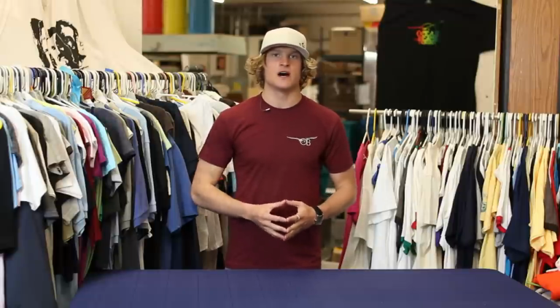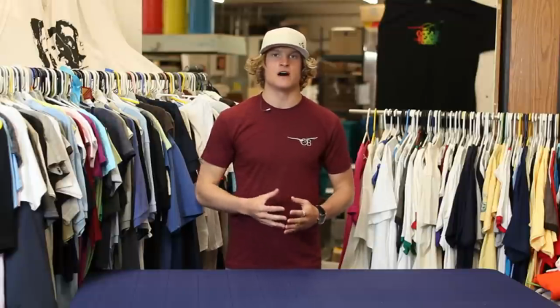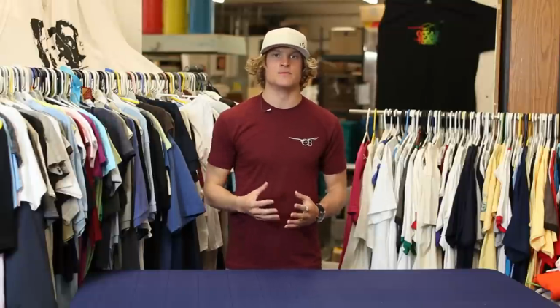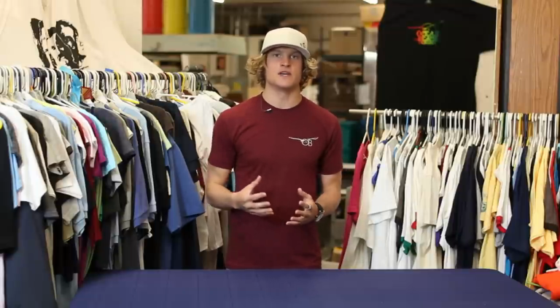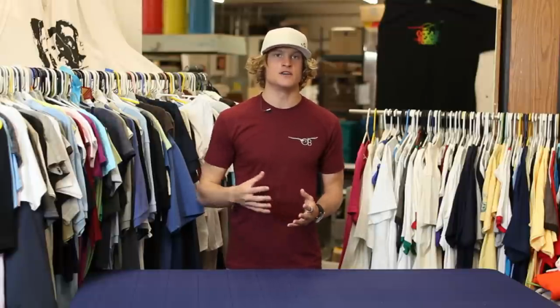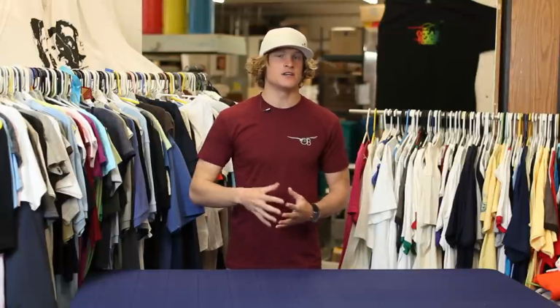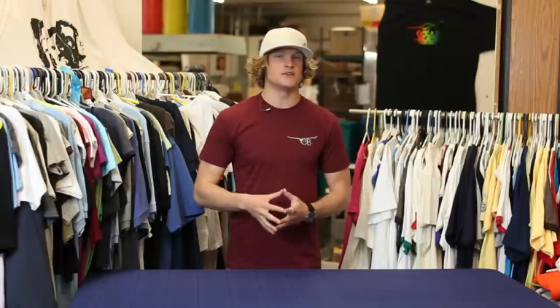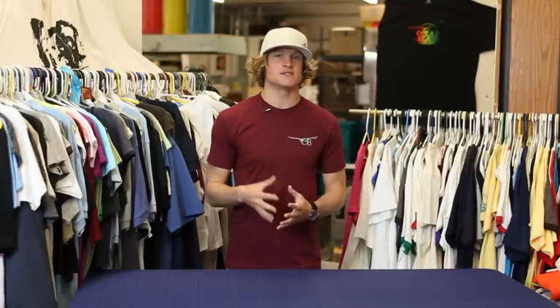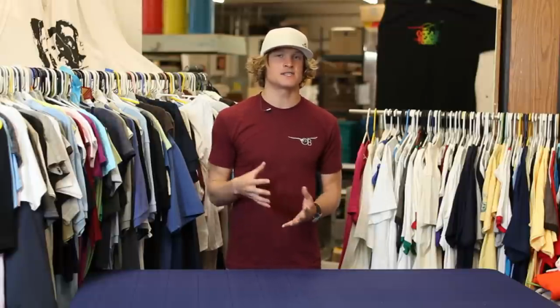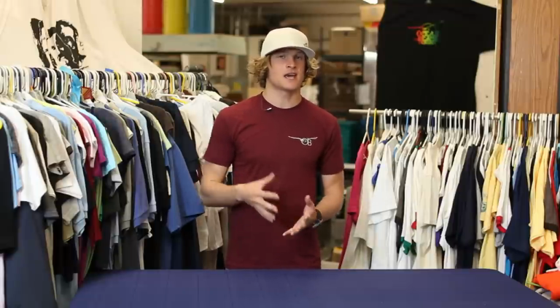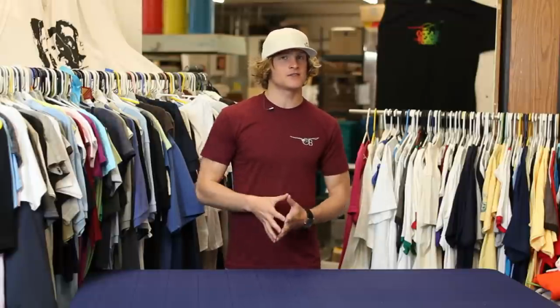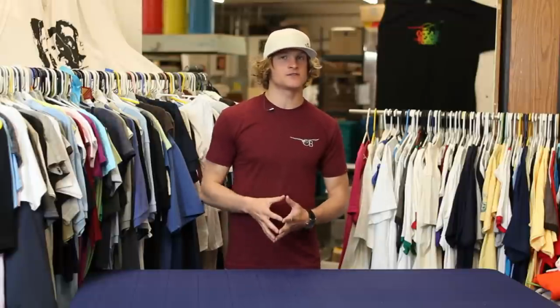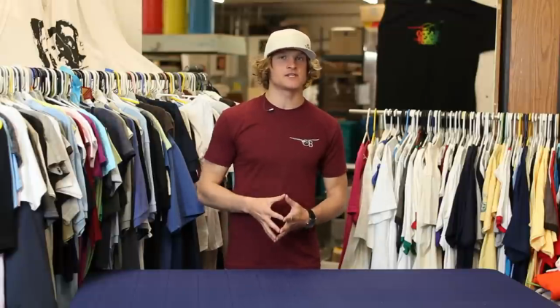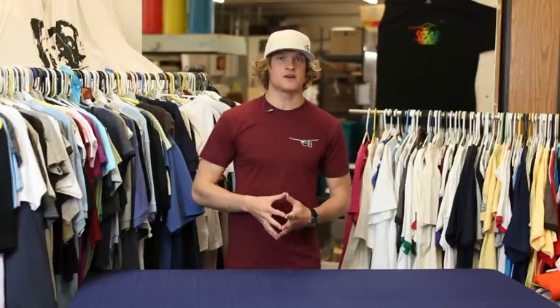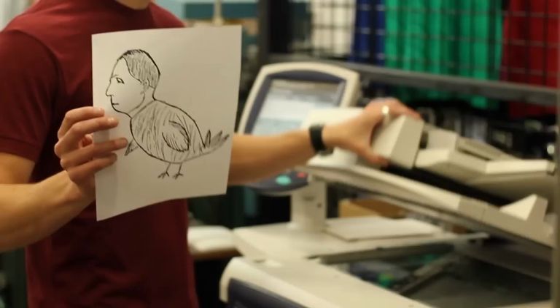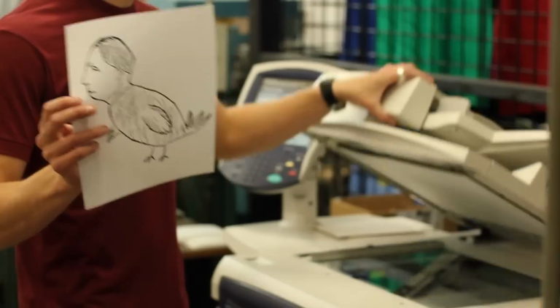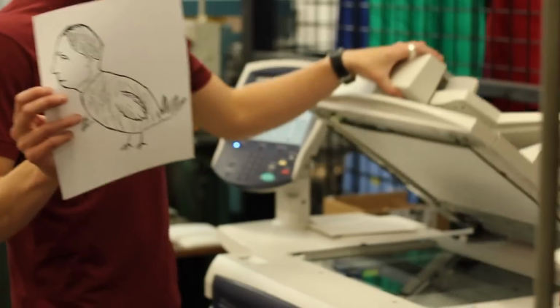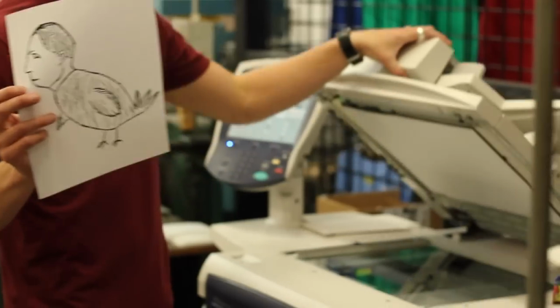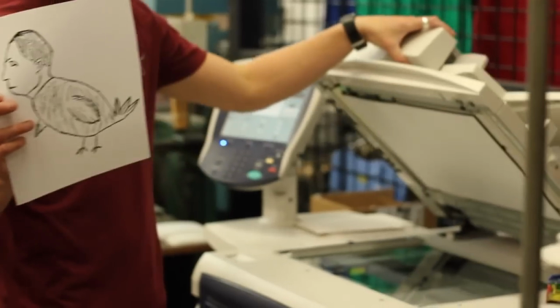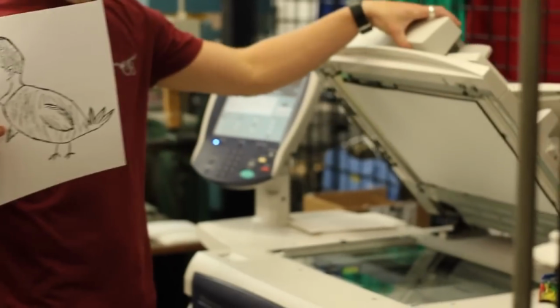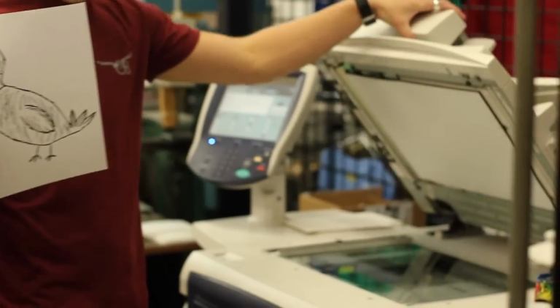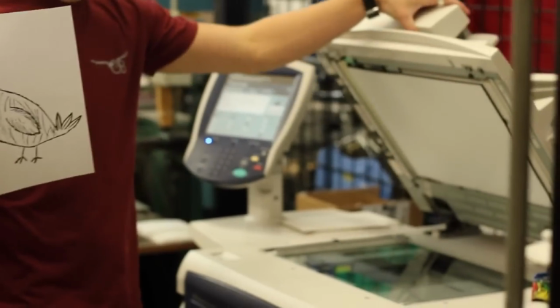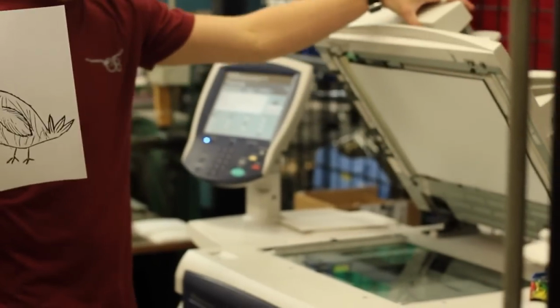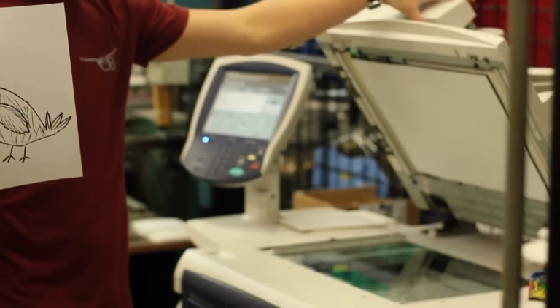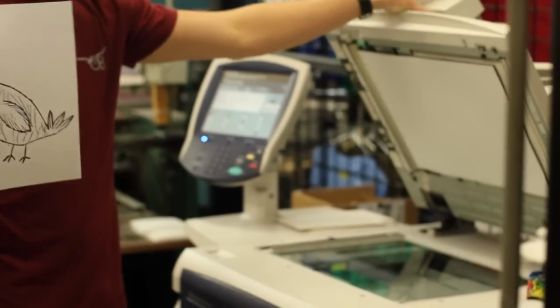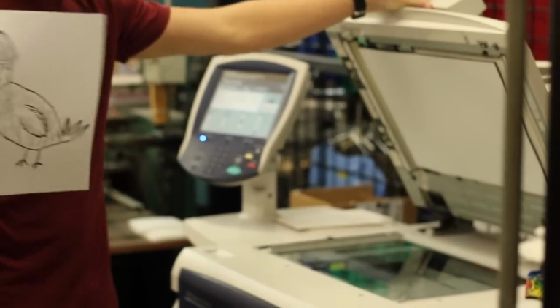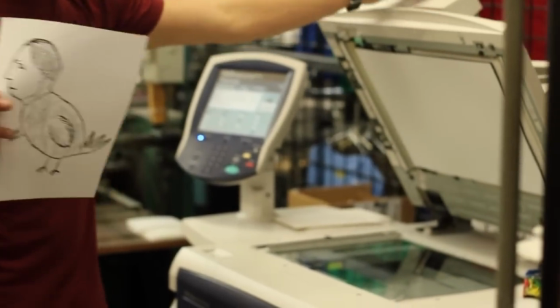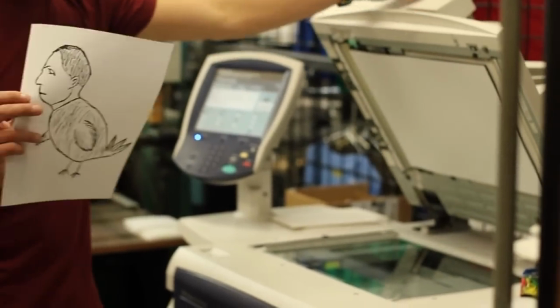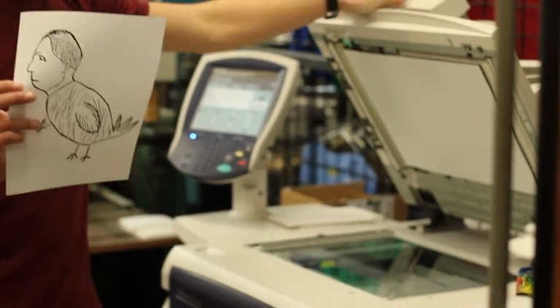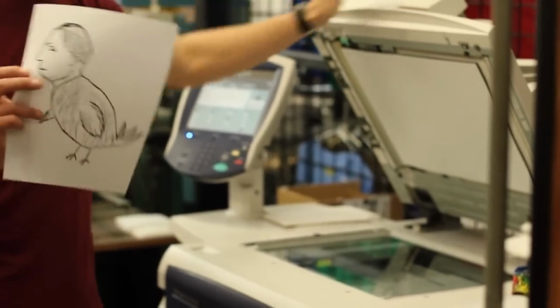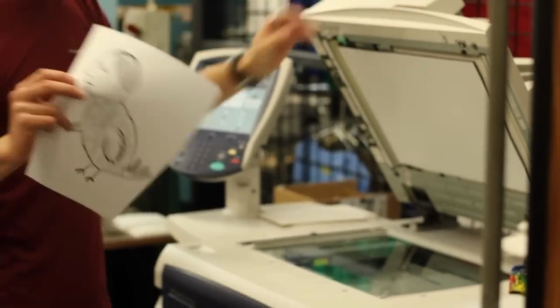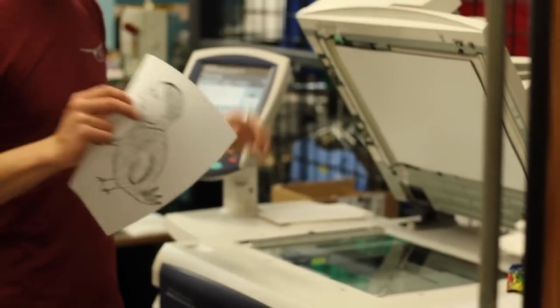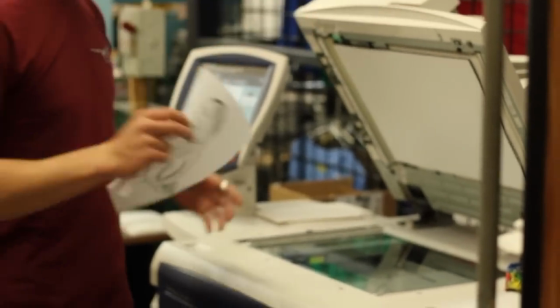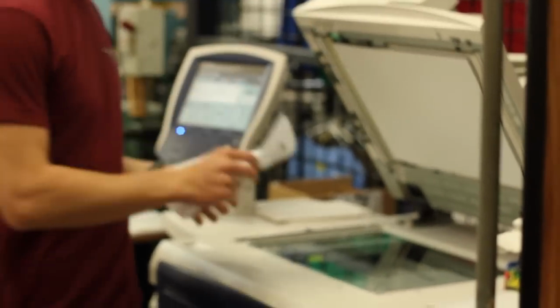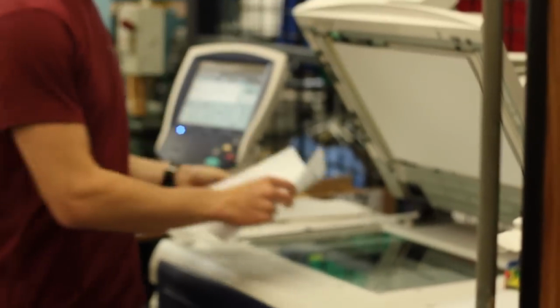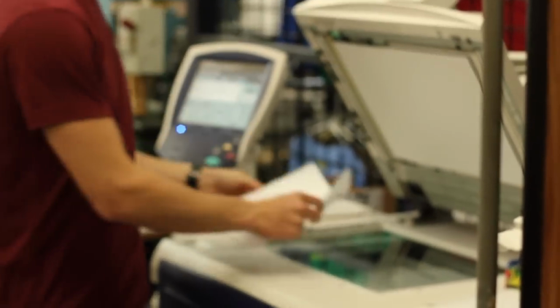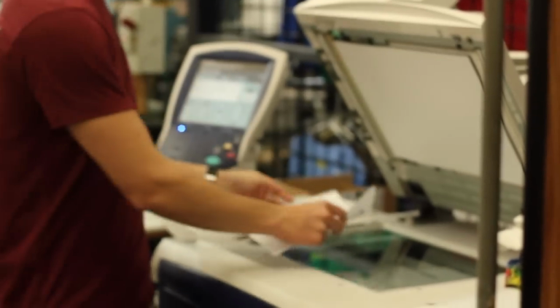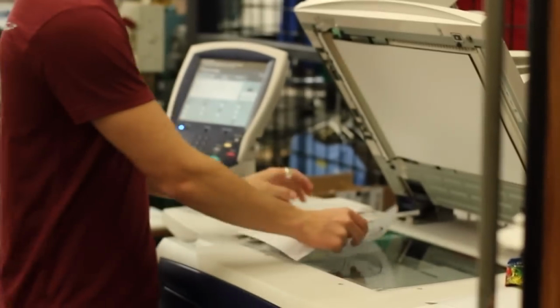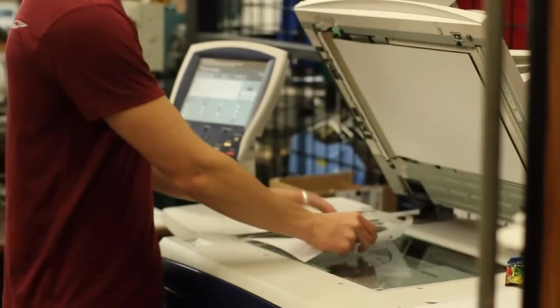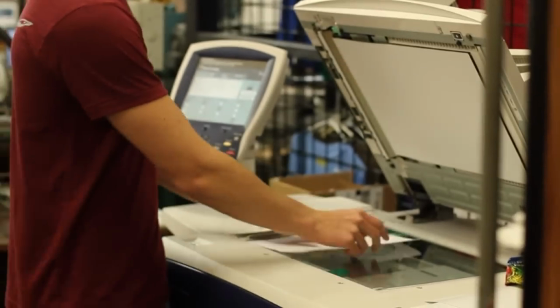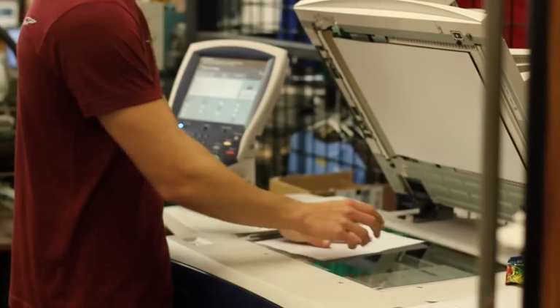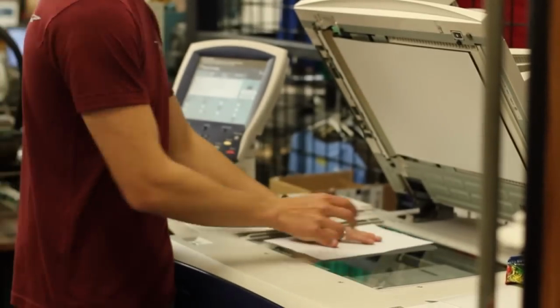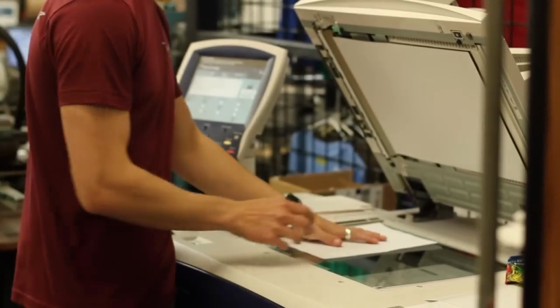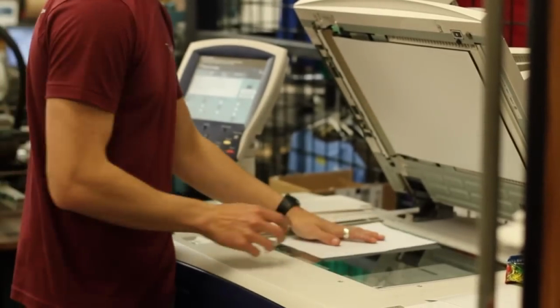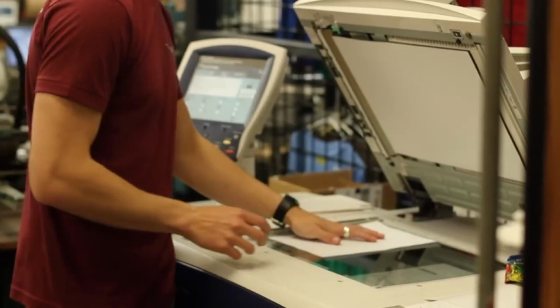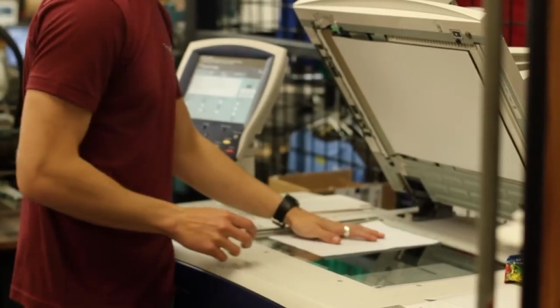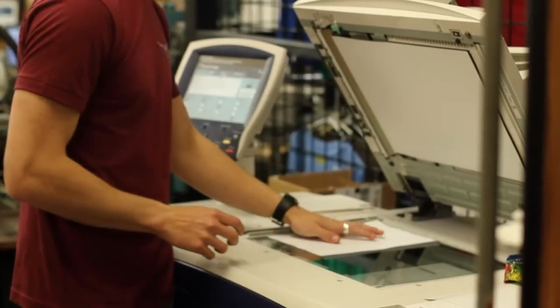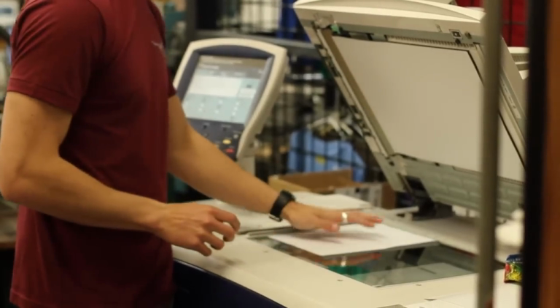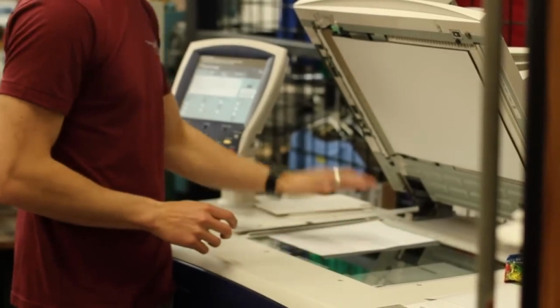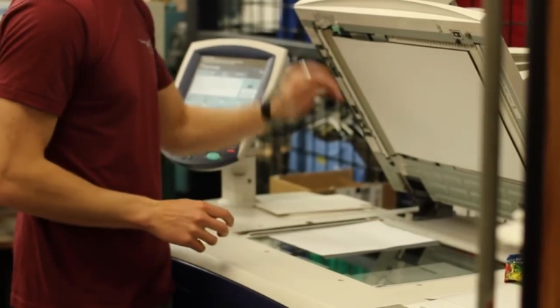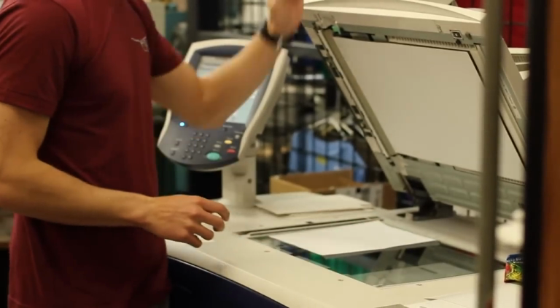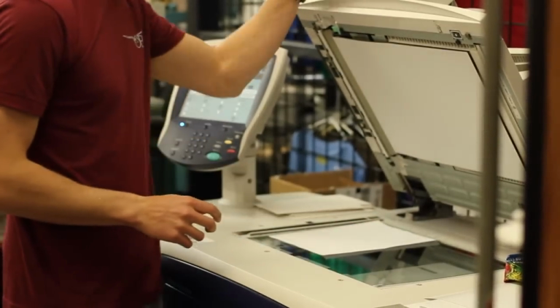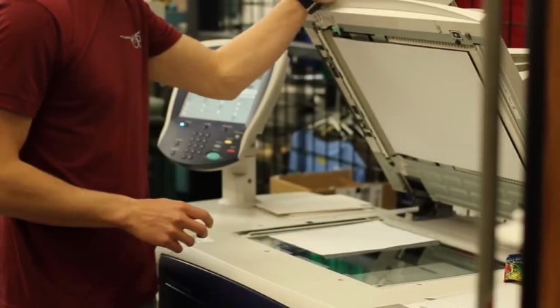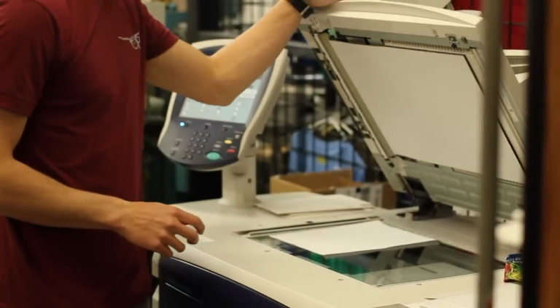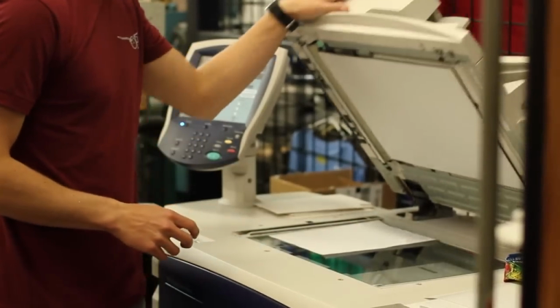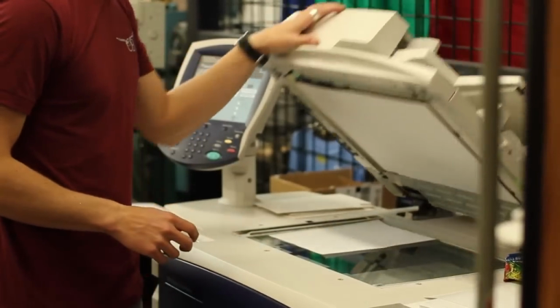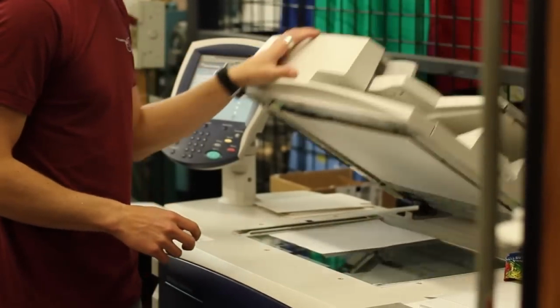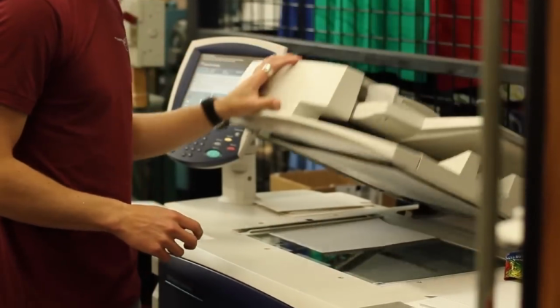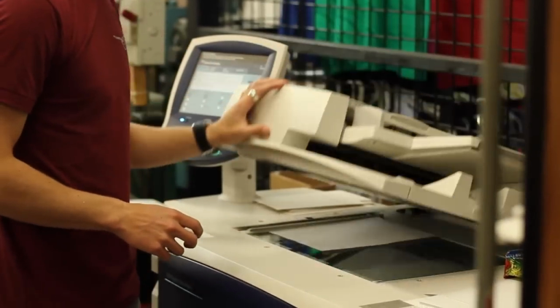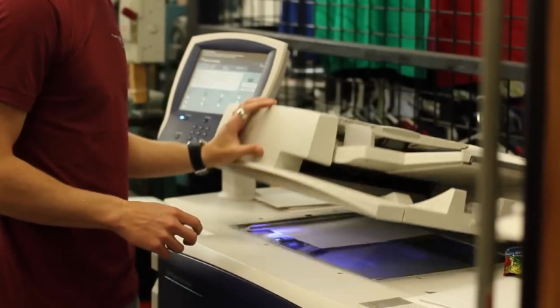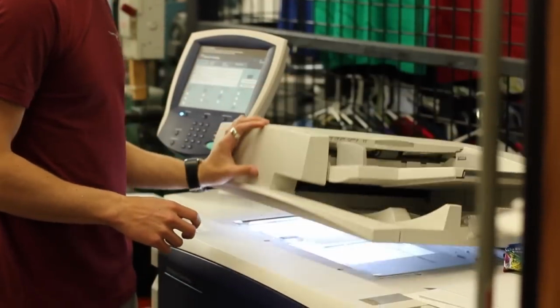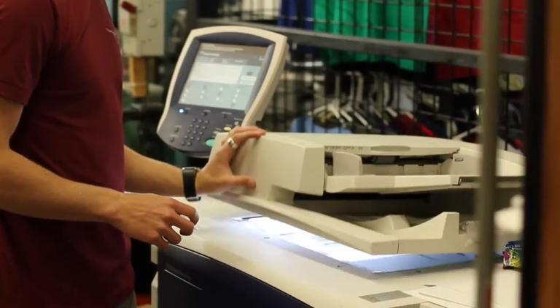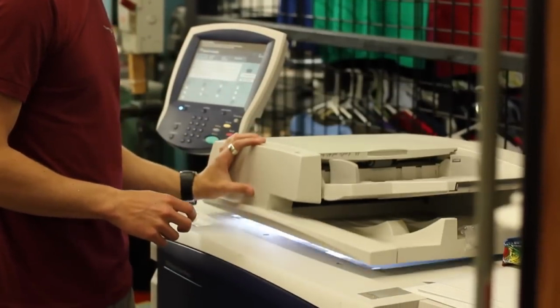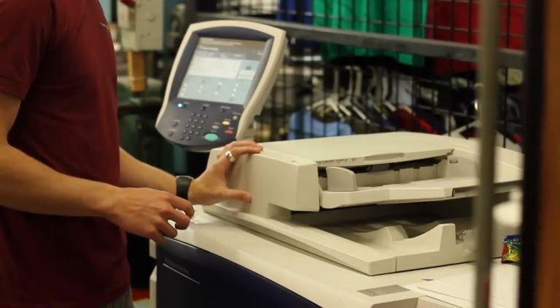Then you can either scan those at home or you can come into your print shop. Of course here at the James Gang we have those type of scanners on hand.